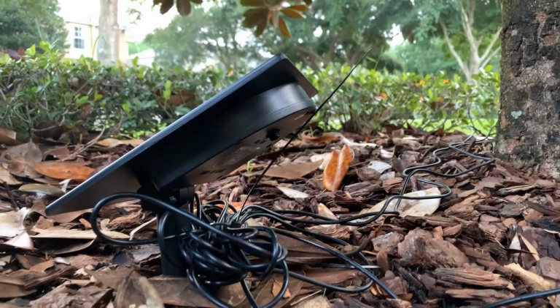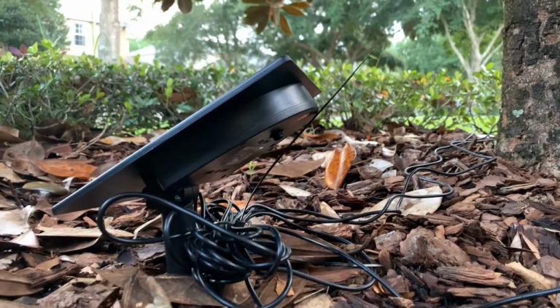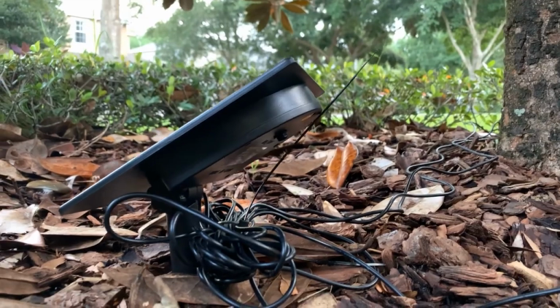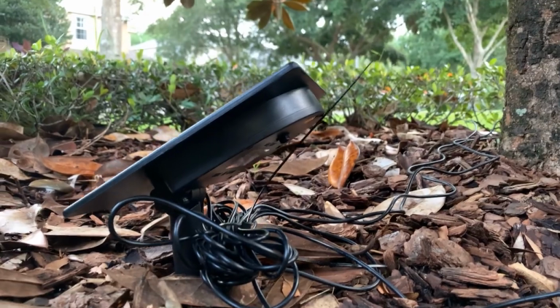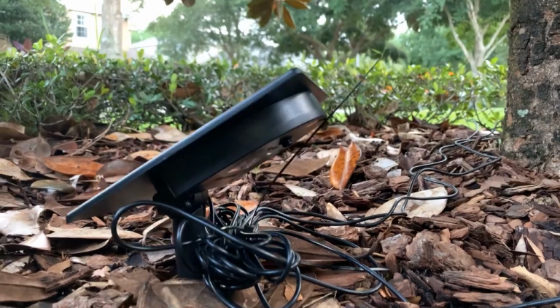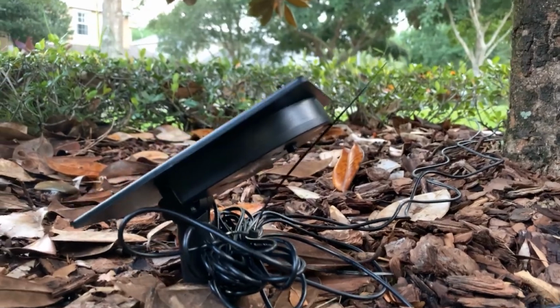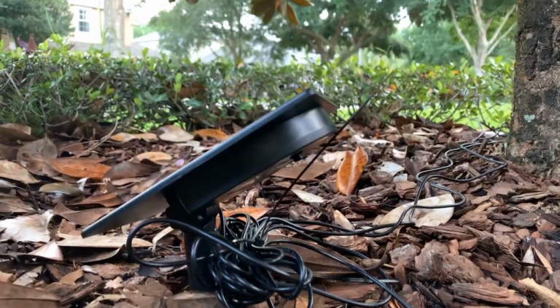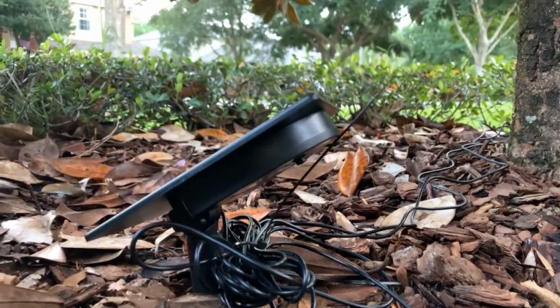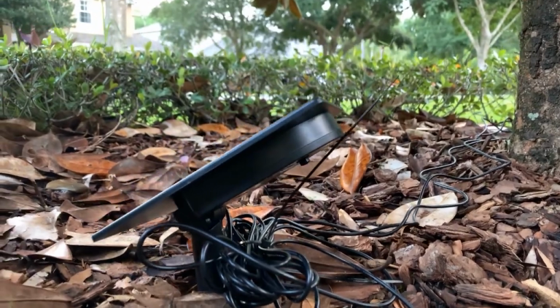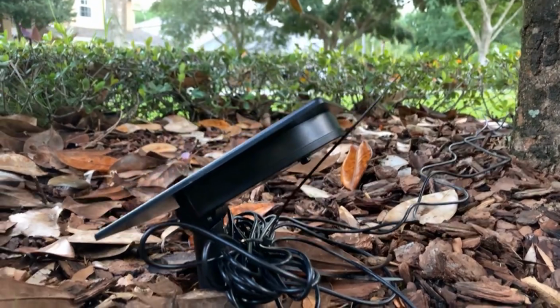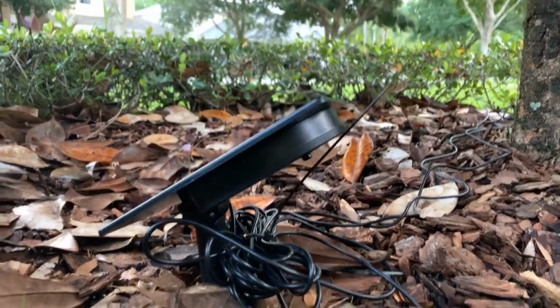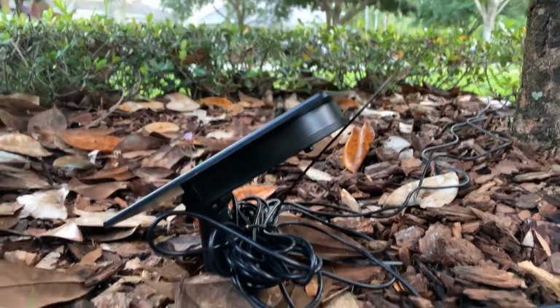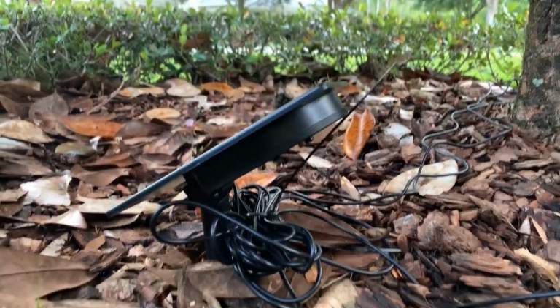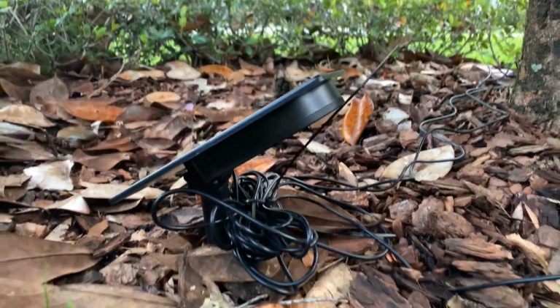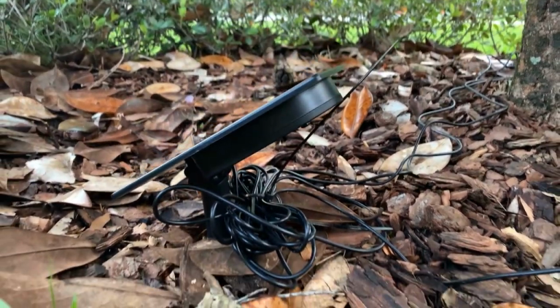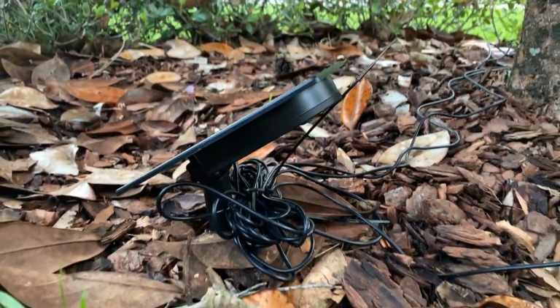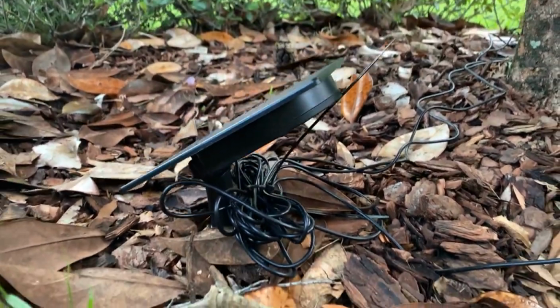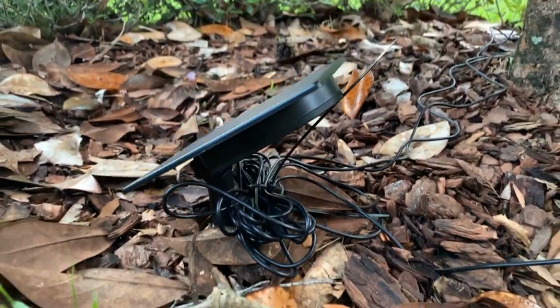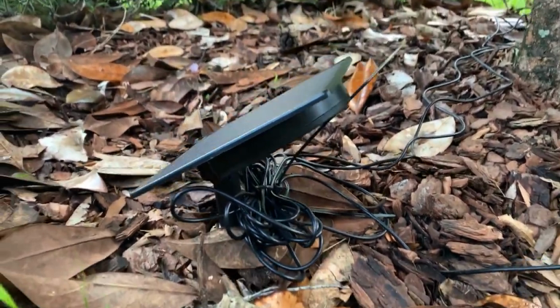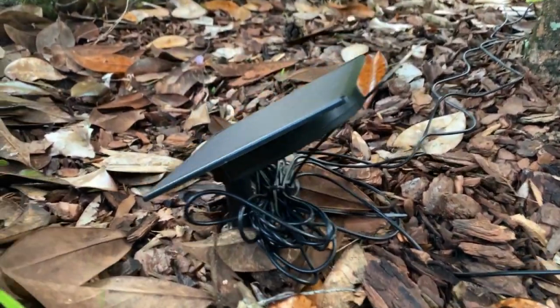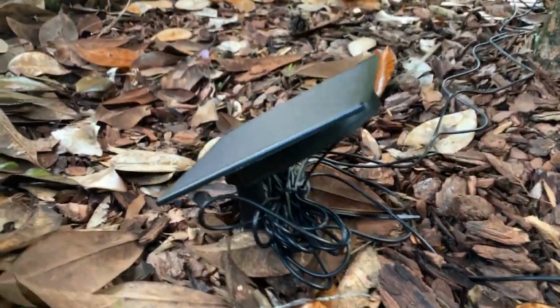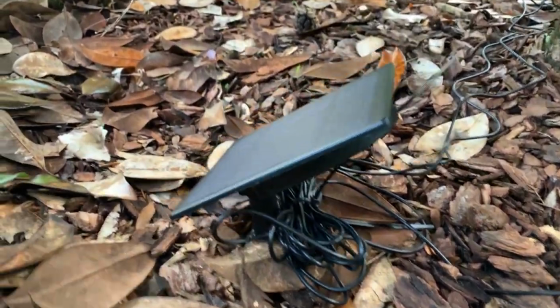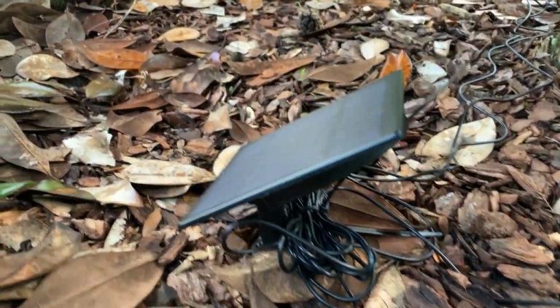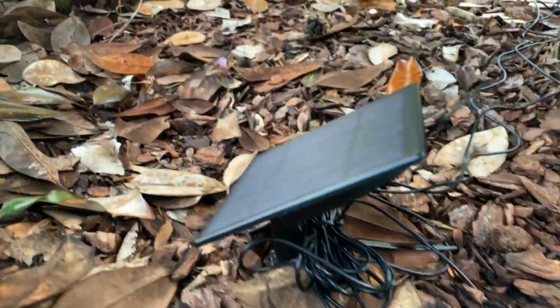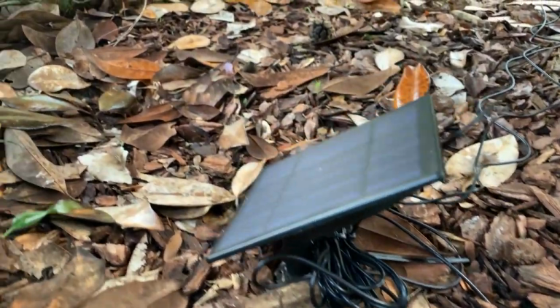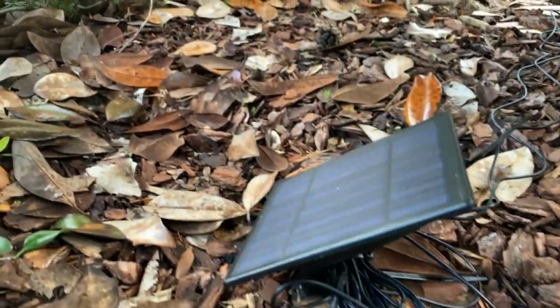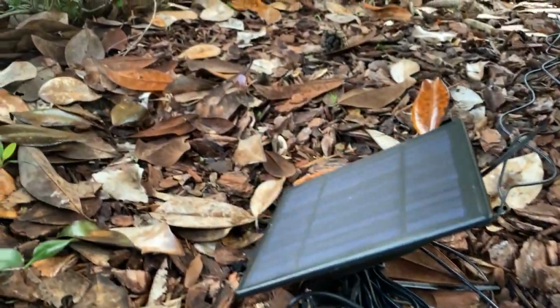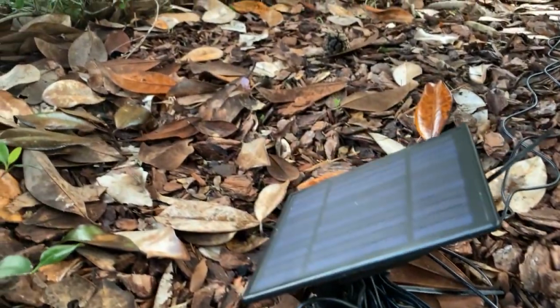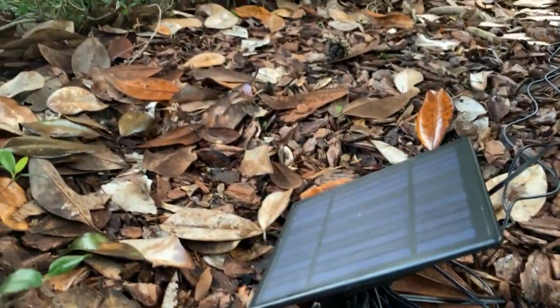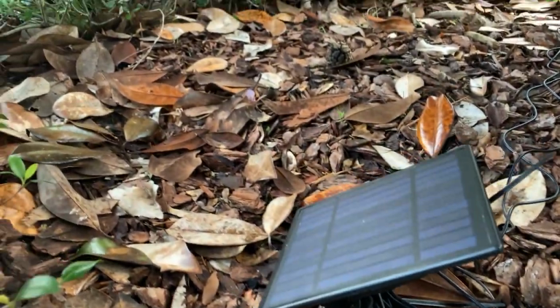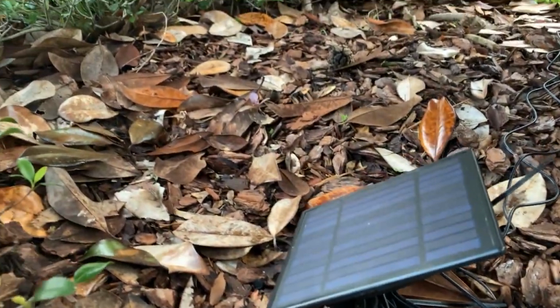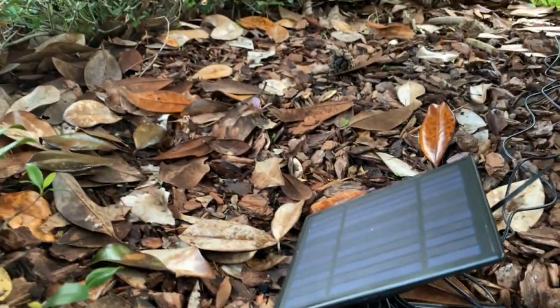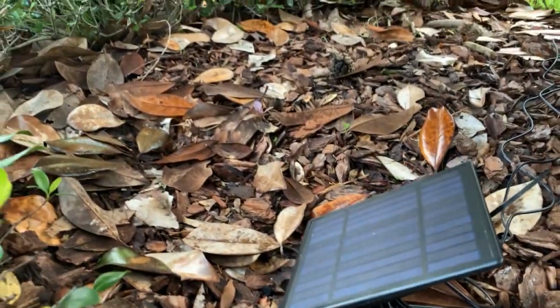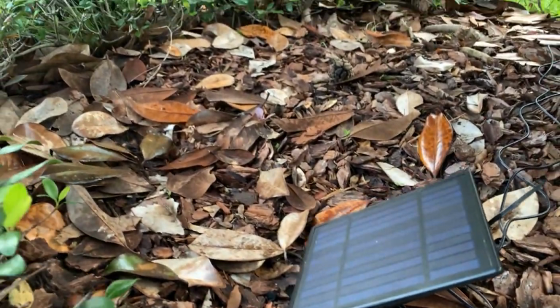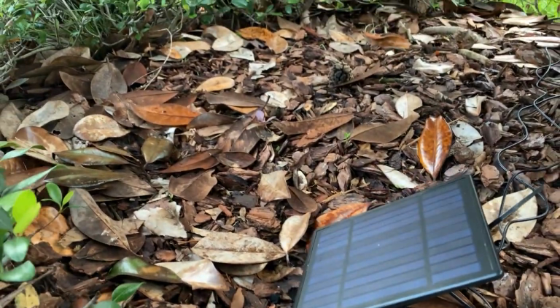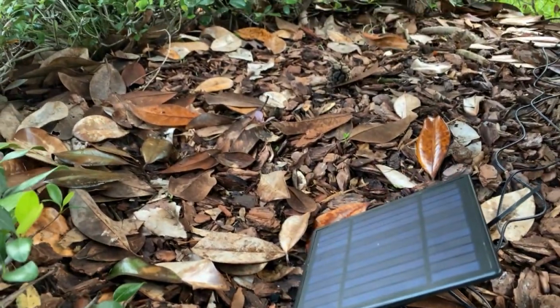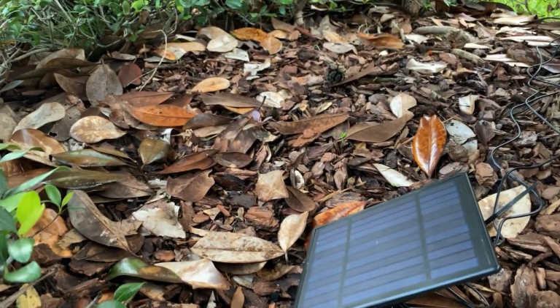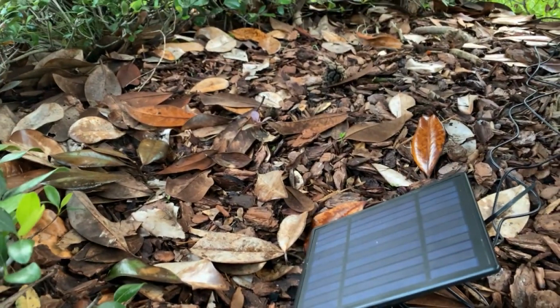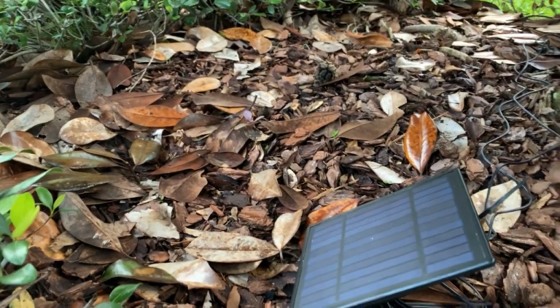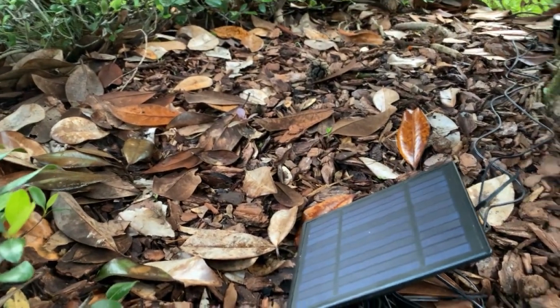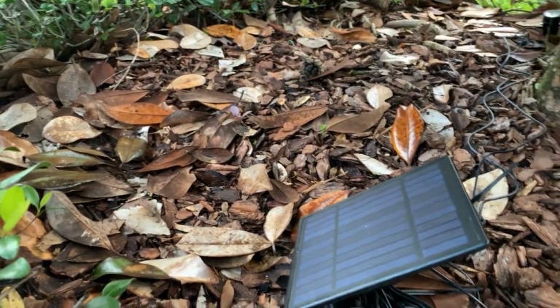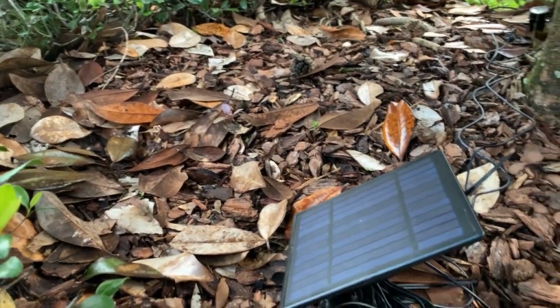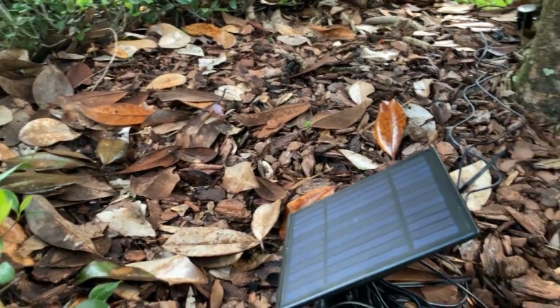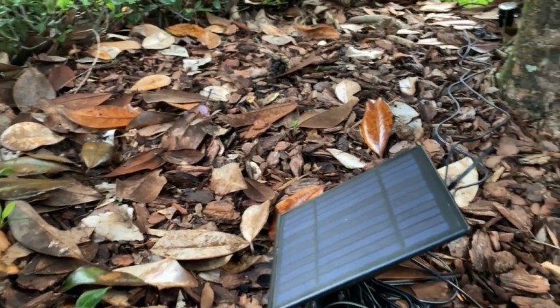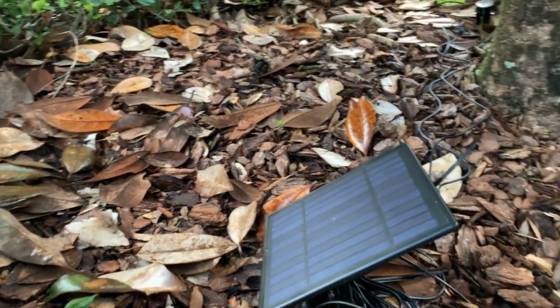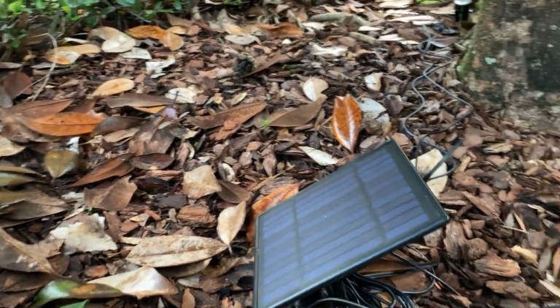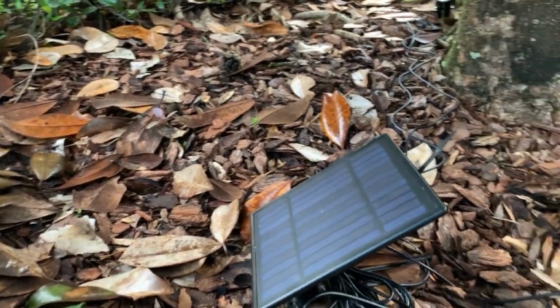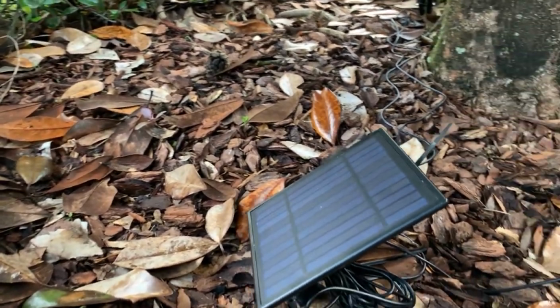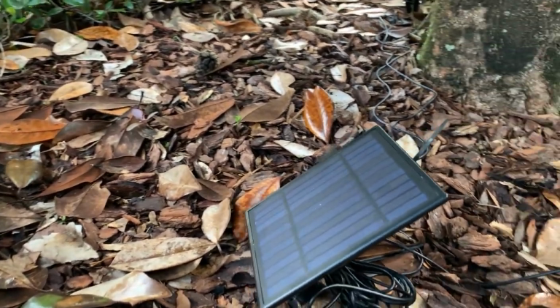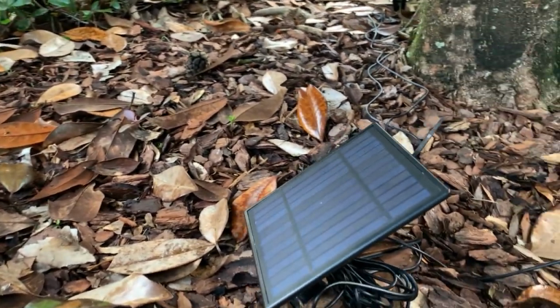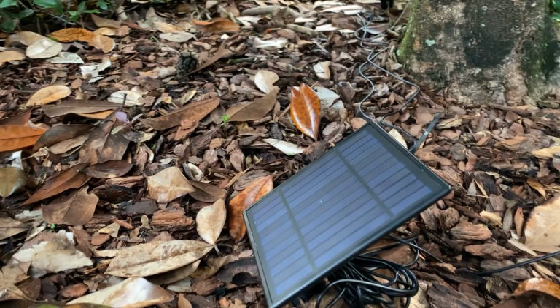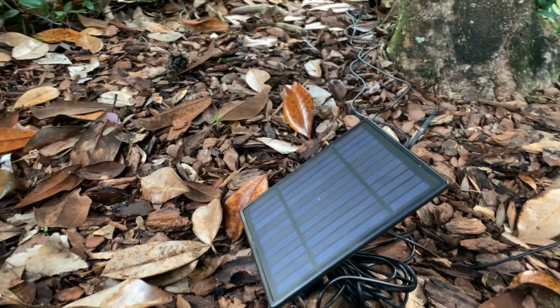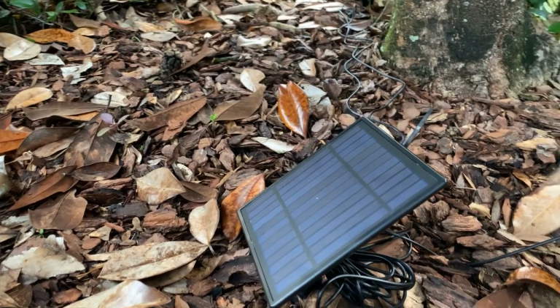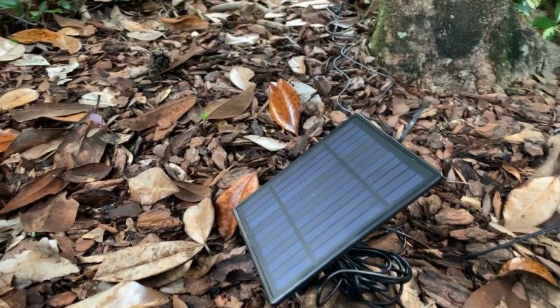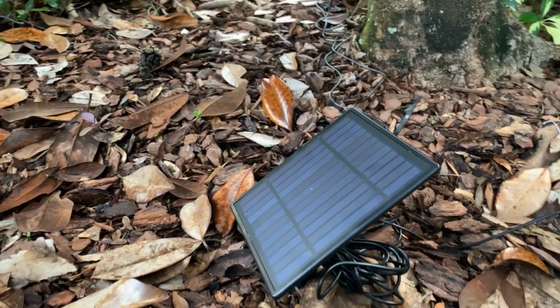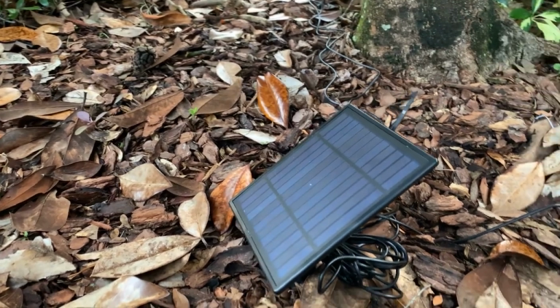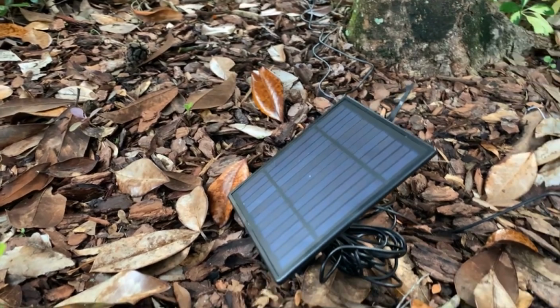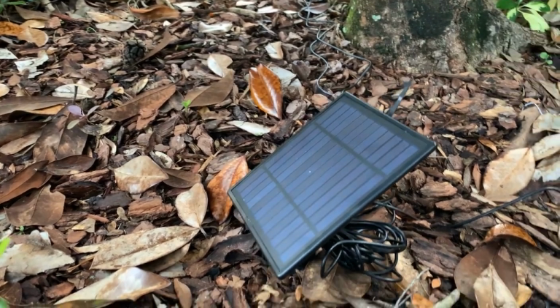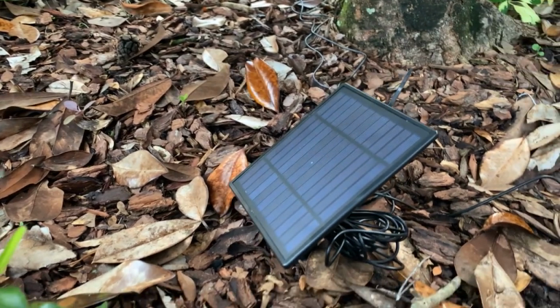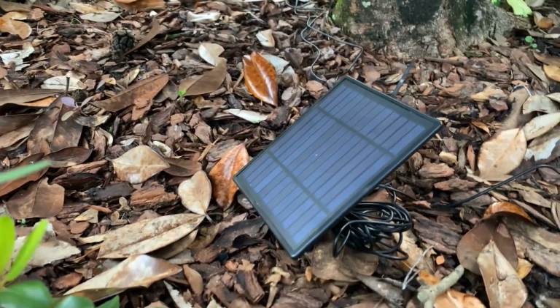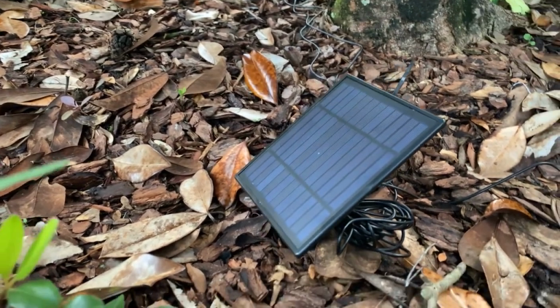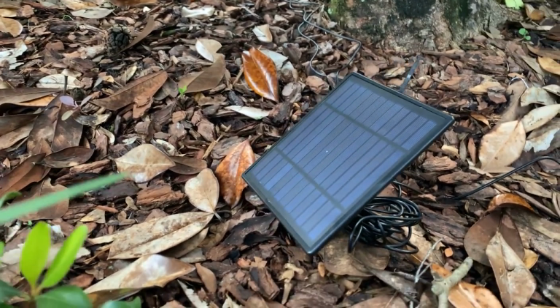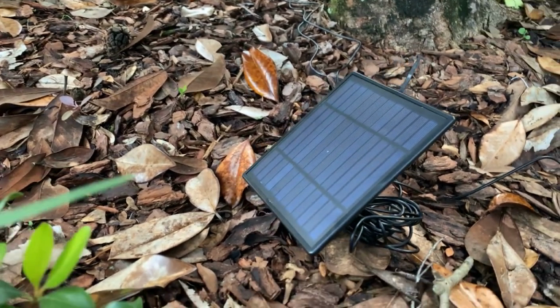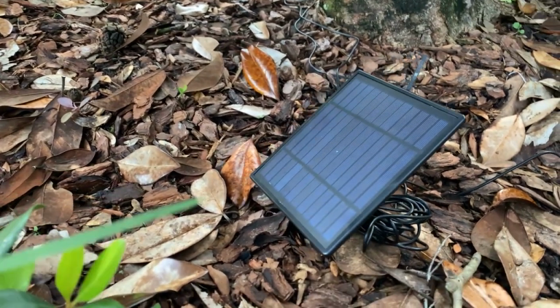Today we're going to light up a tree. We're going to use the solar-powered spotlights to light up this tree in the front of the house.